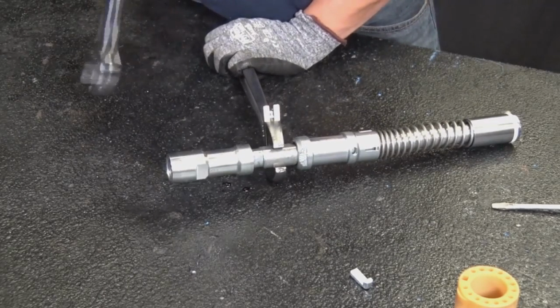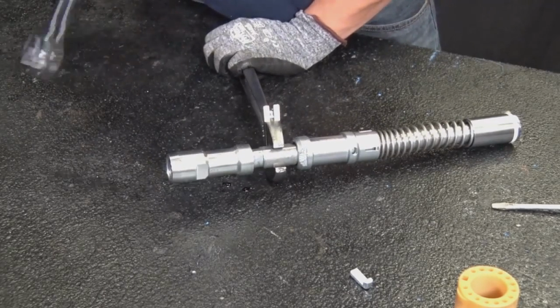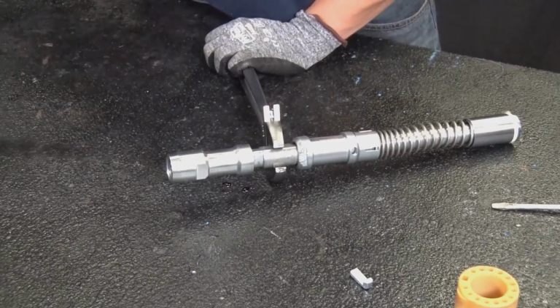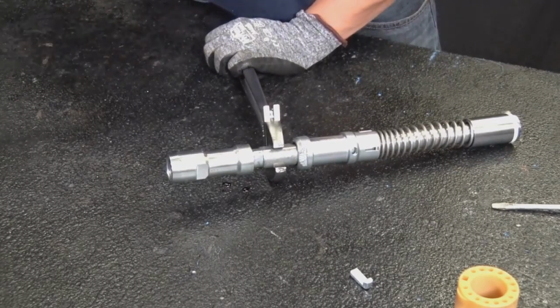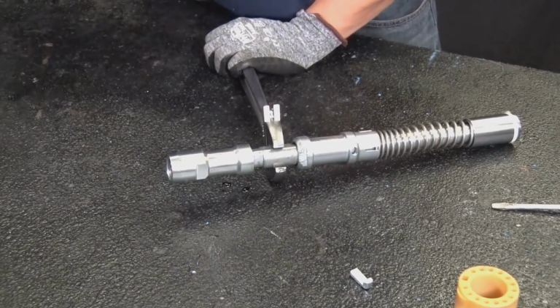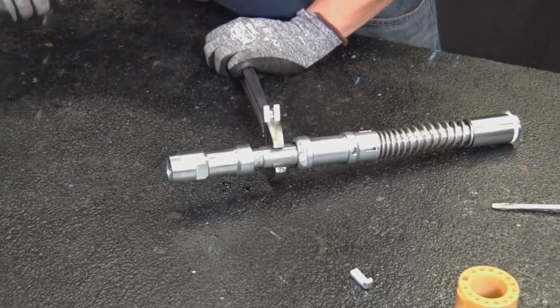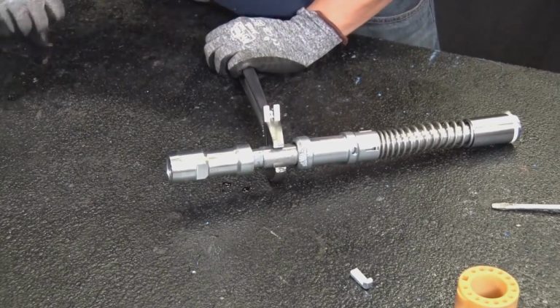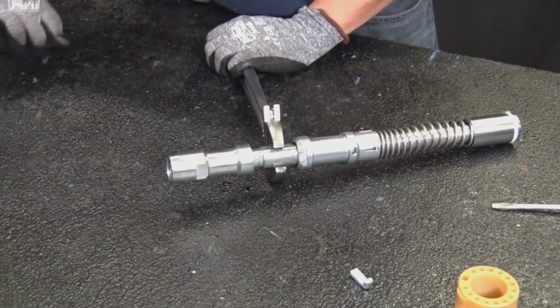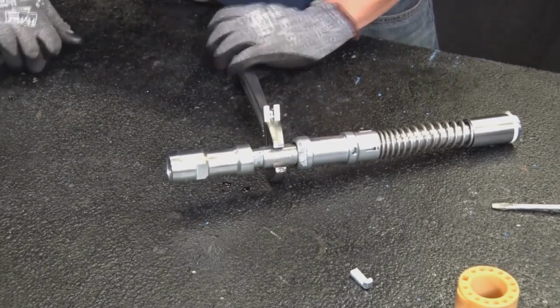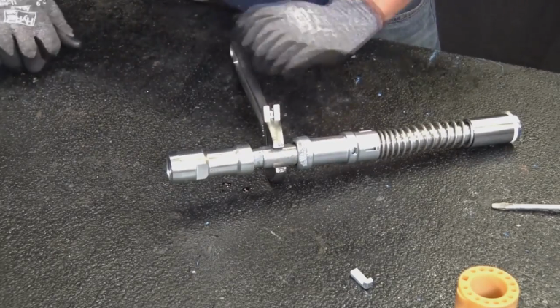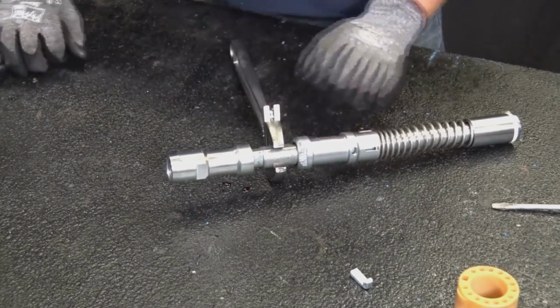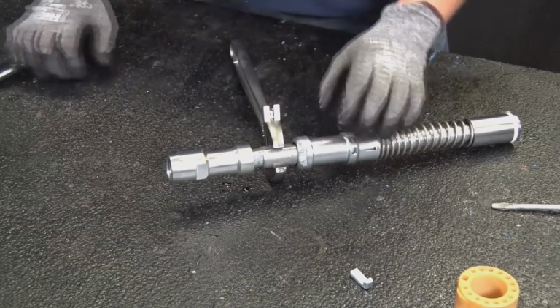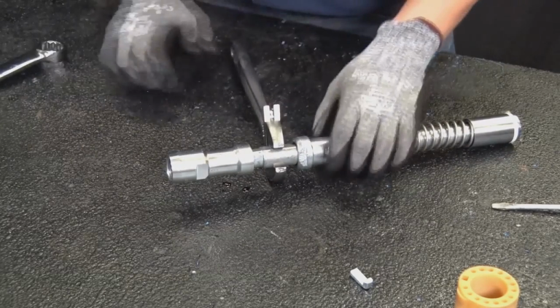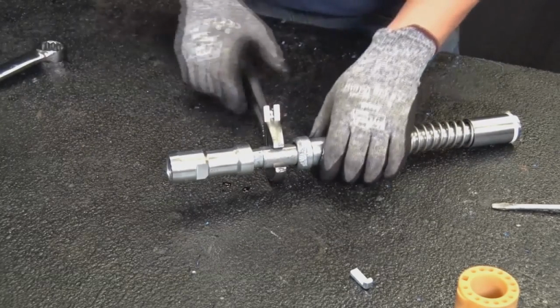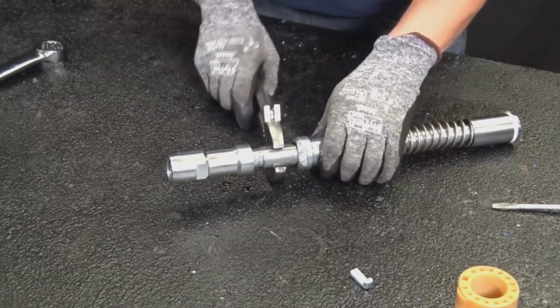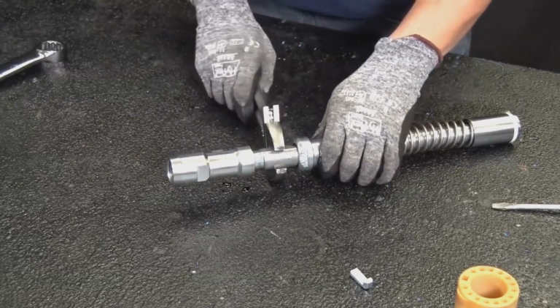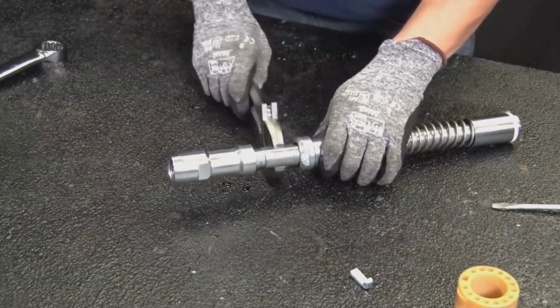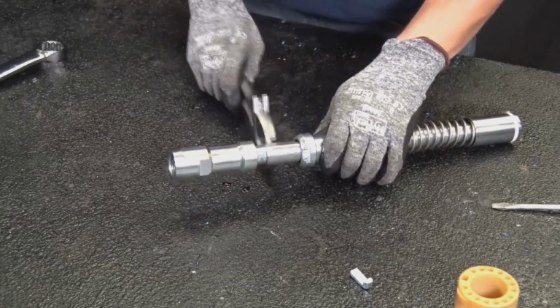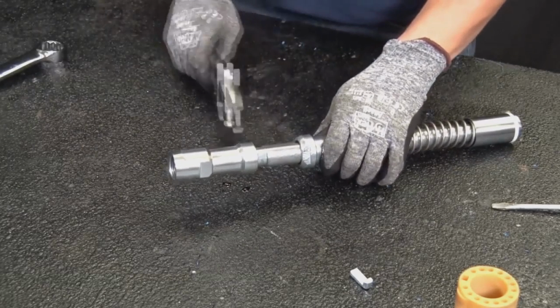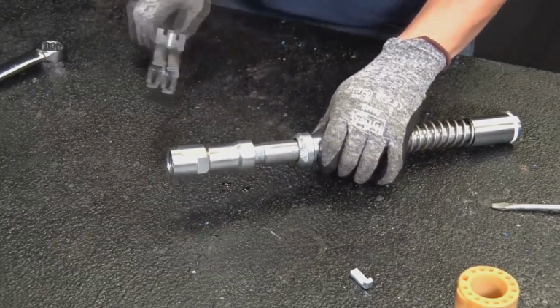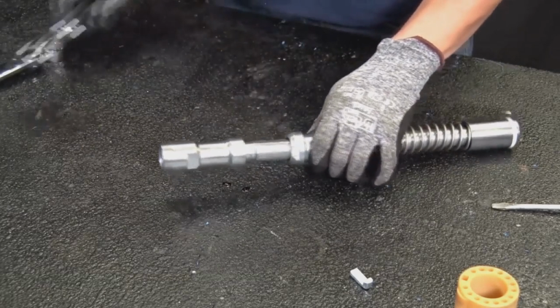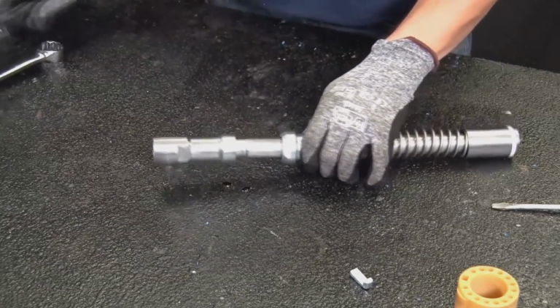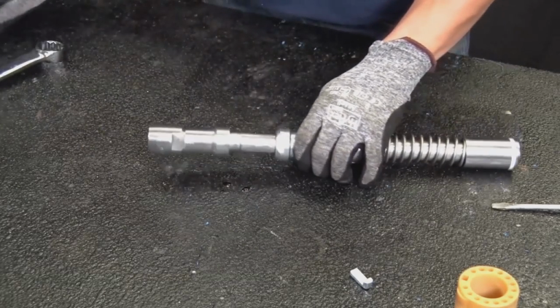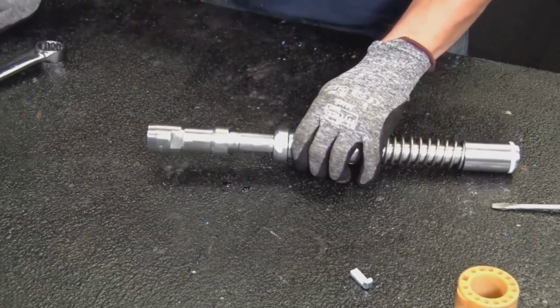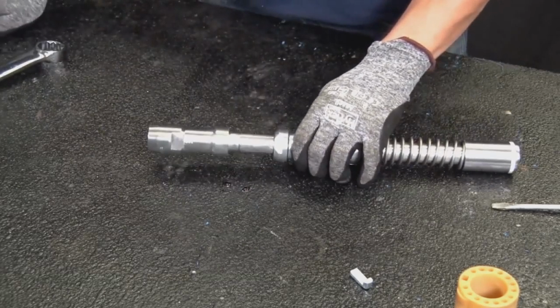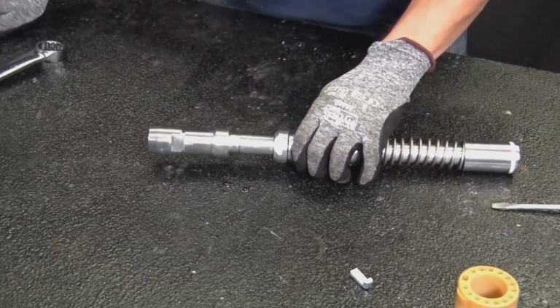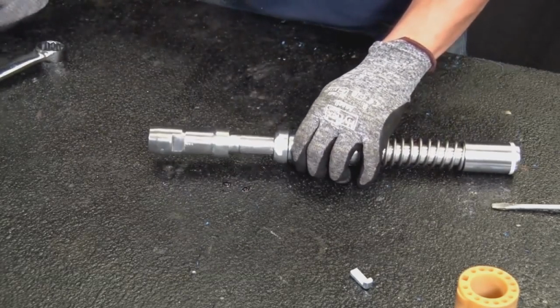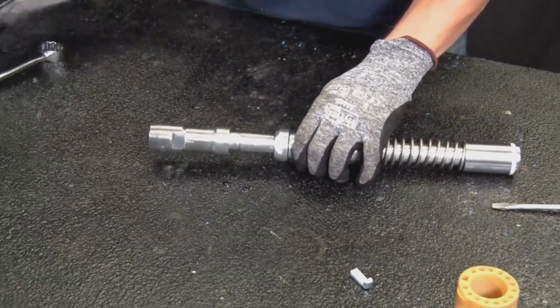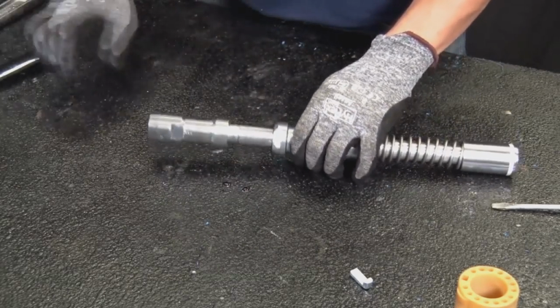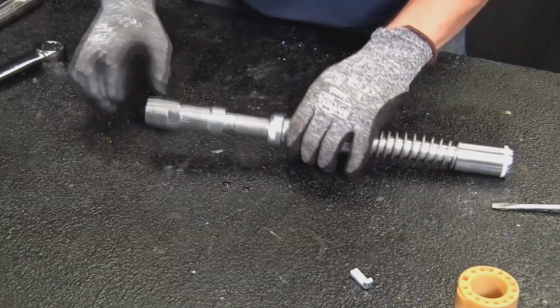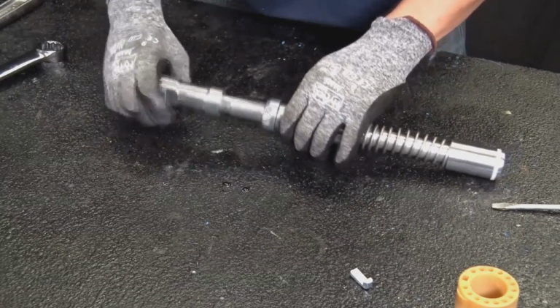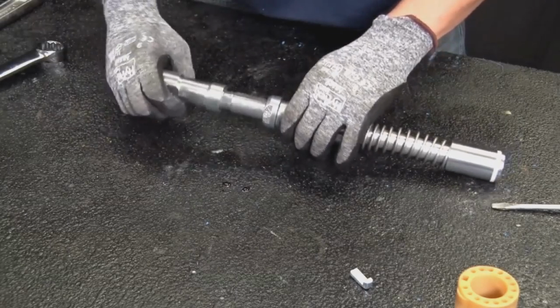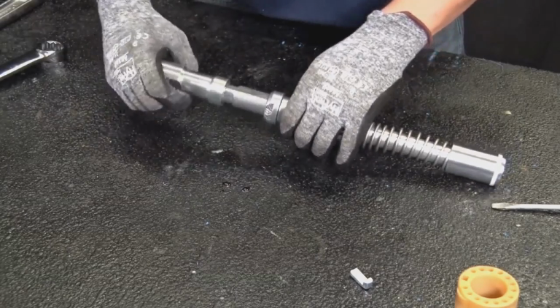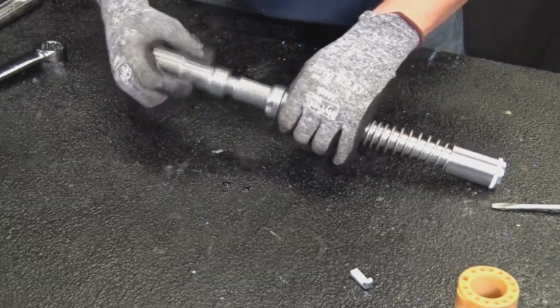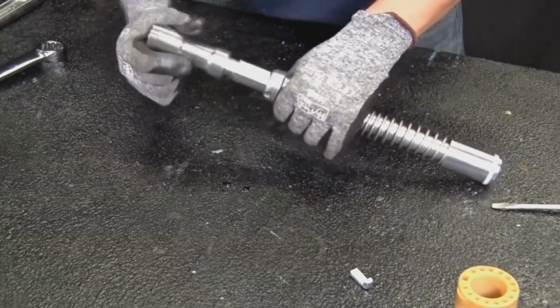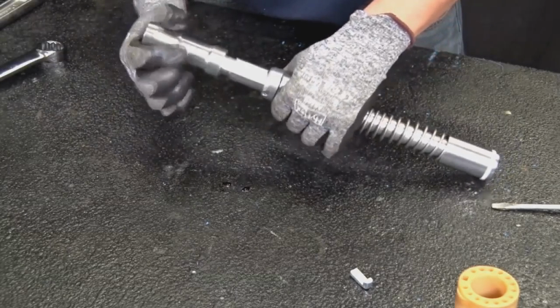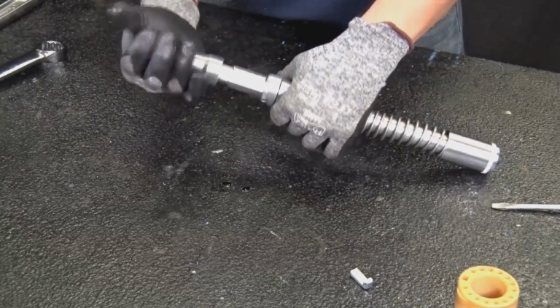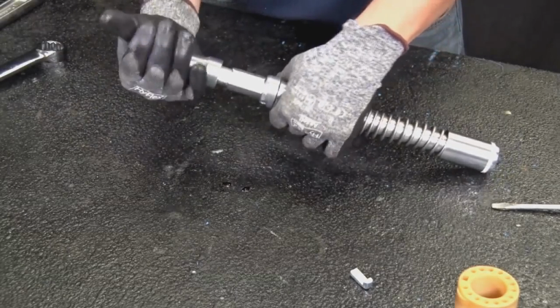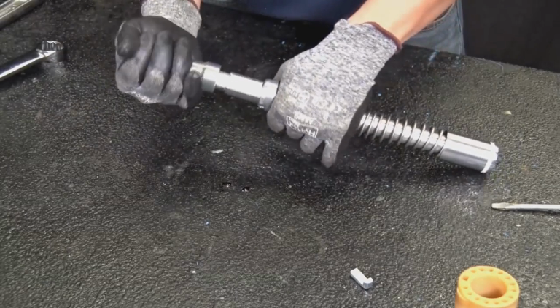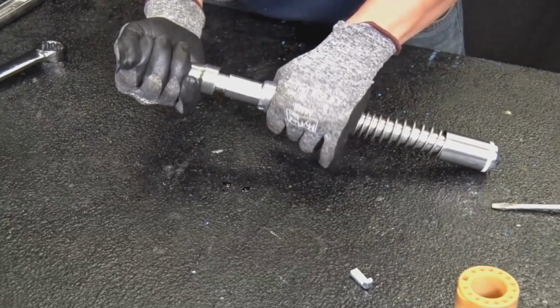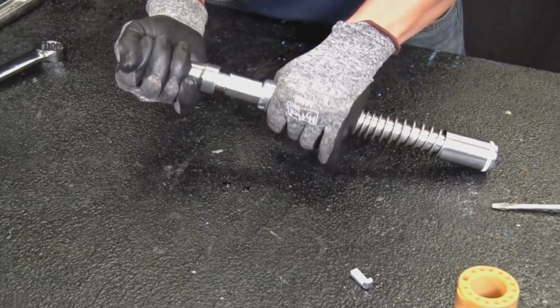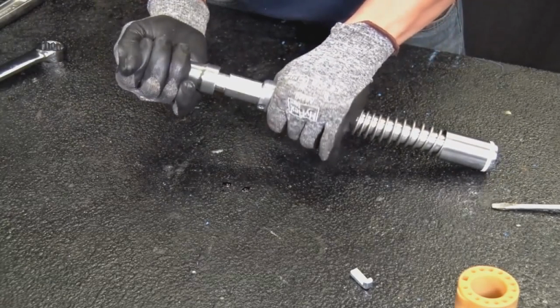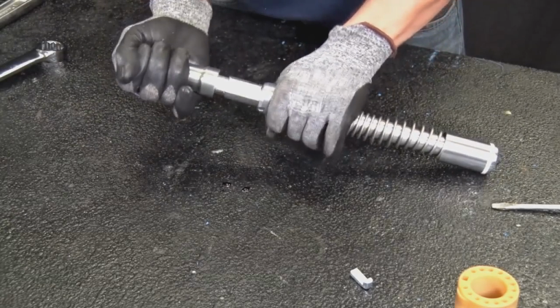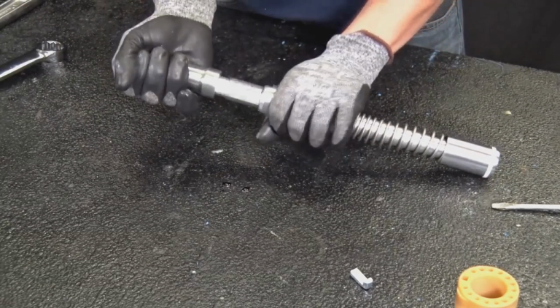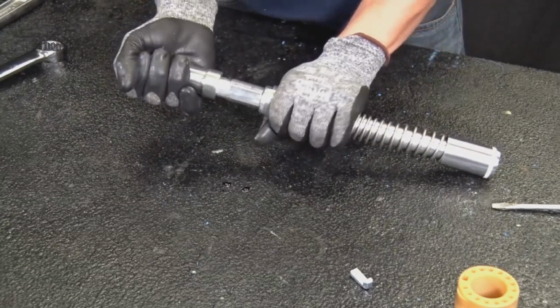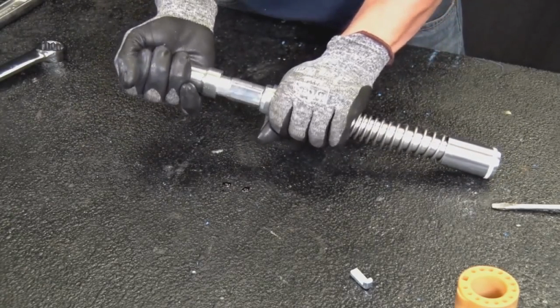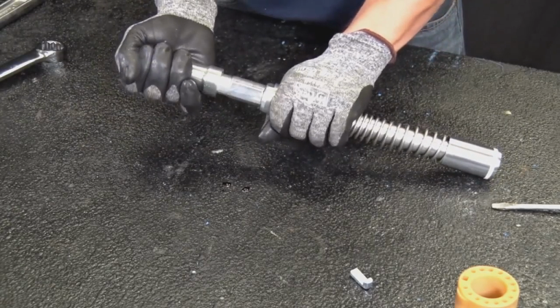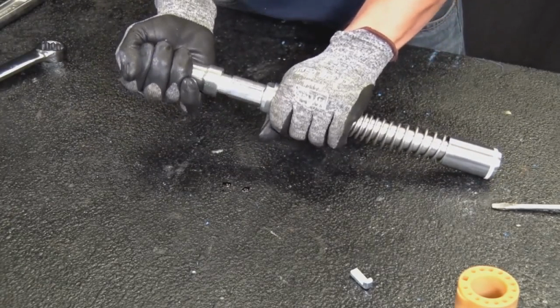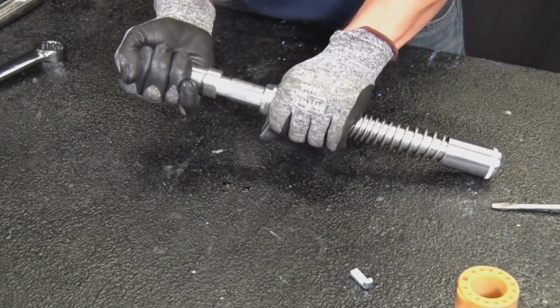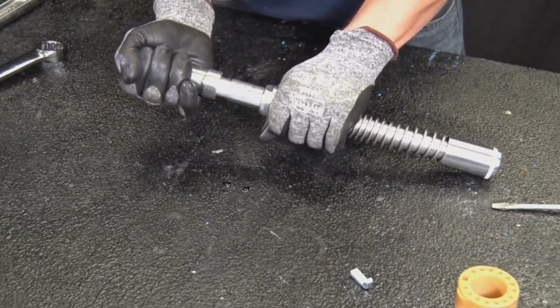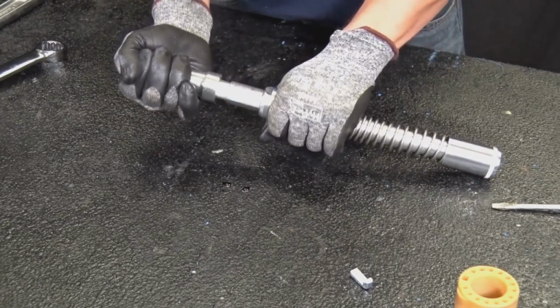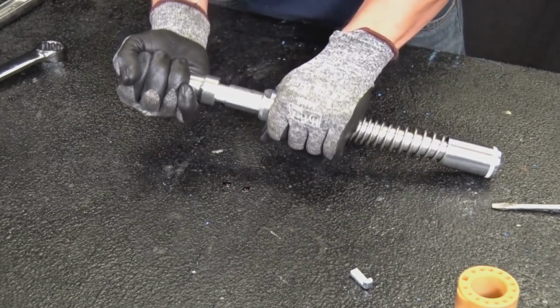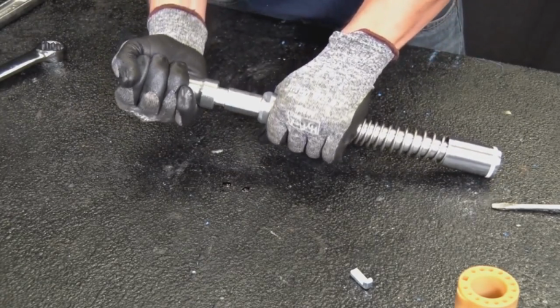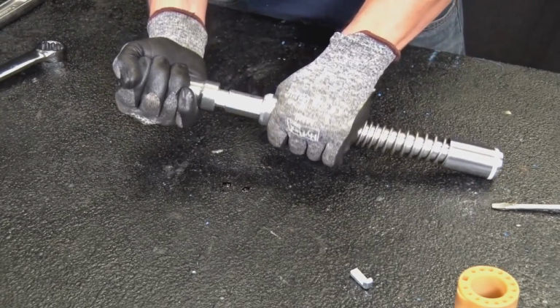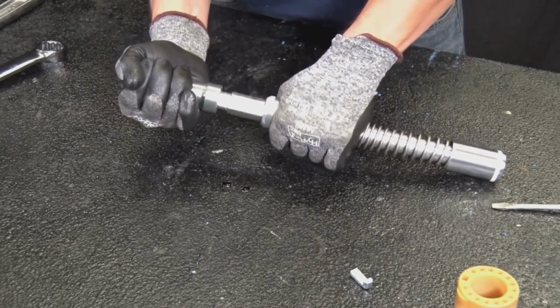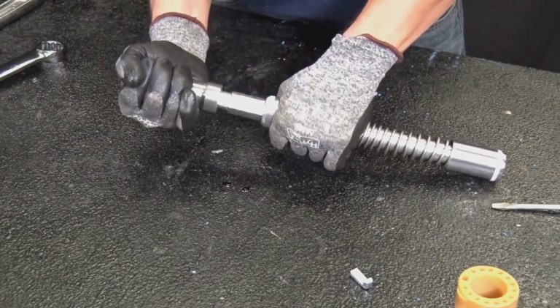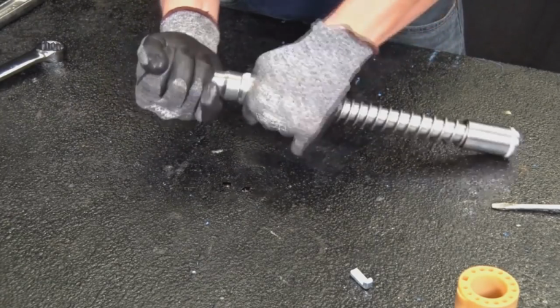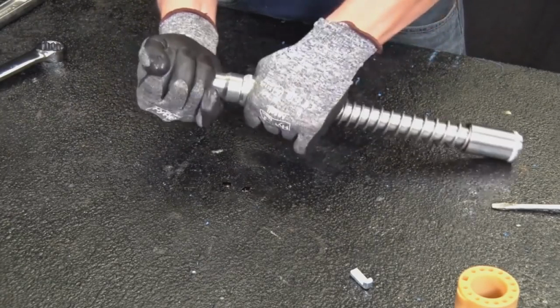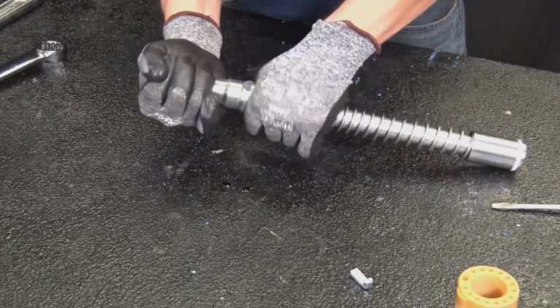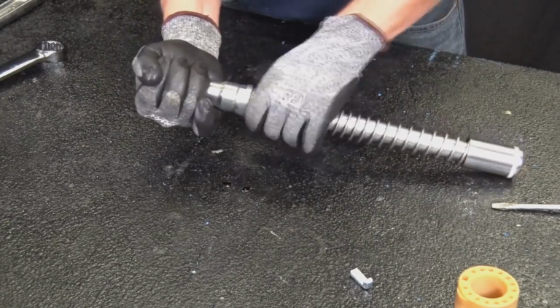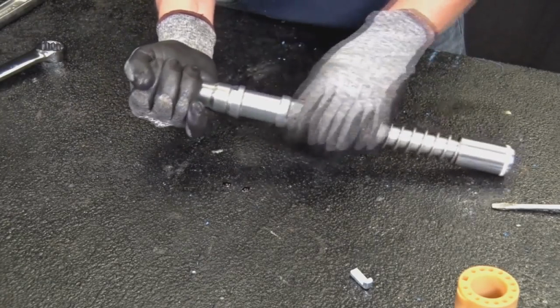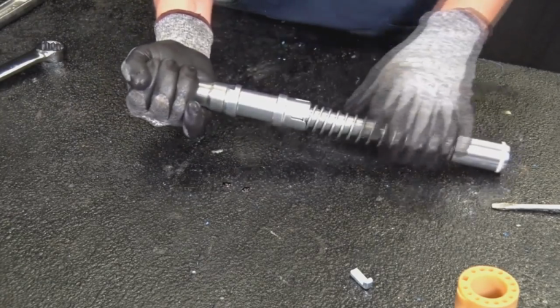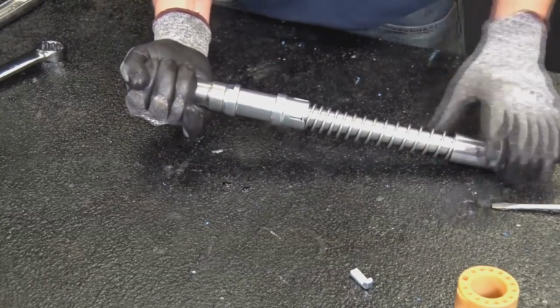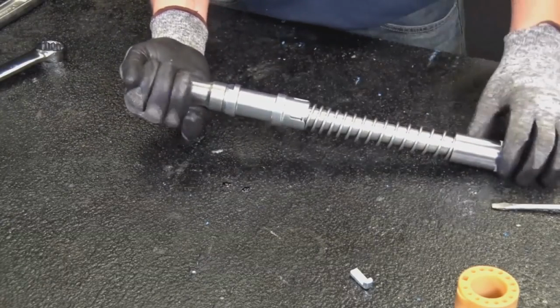Test the operation of the lock bushing, making sure that the spring is sufficiently tensioned to snap back the bushing into position when released.